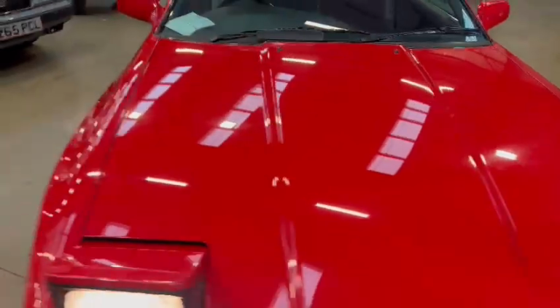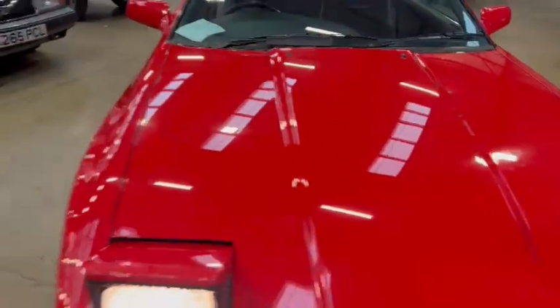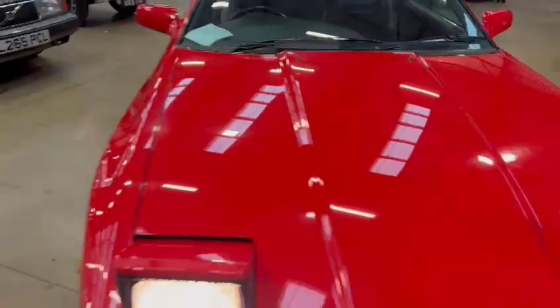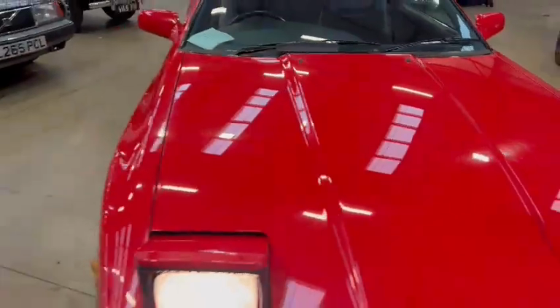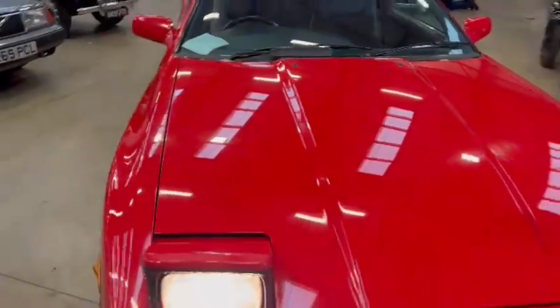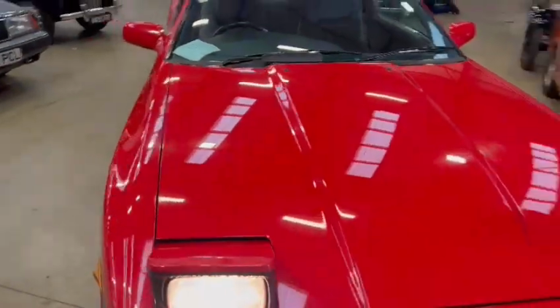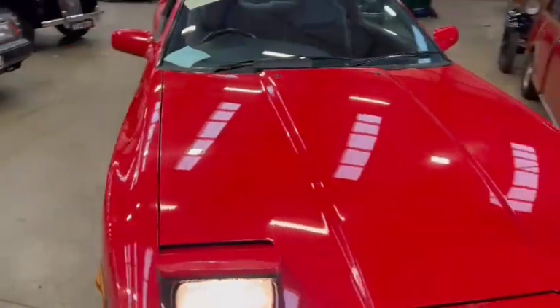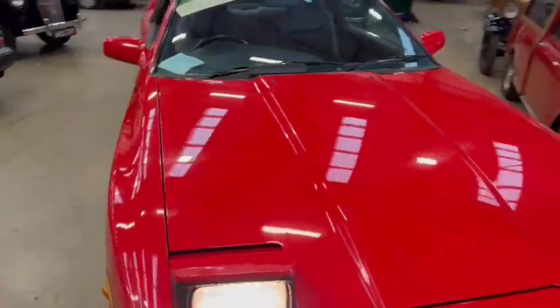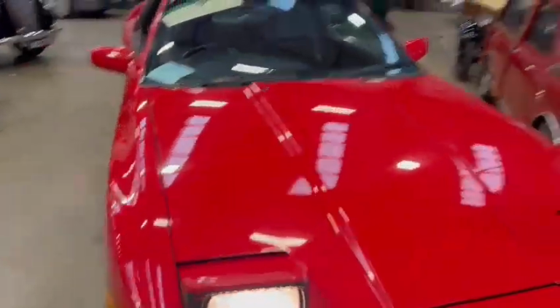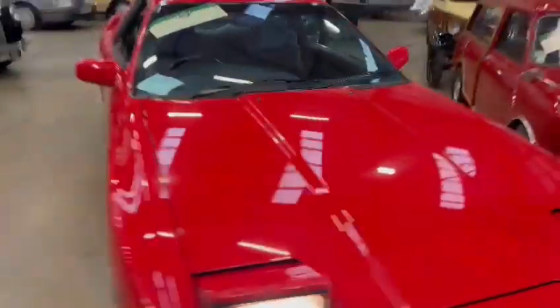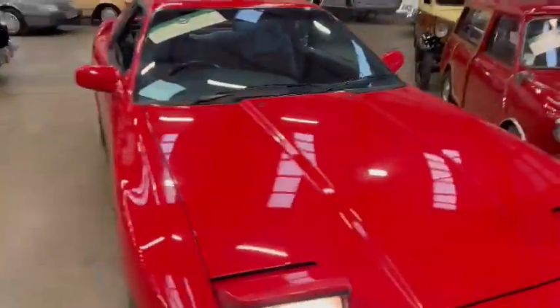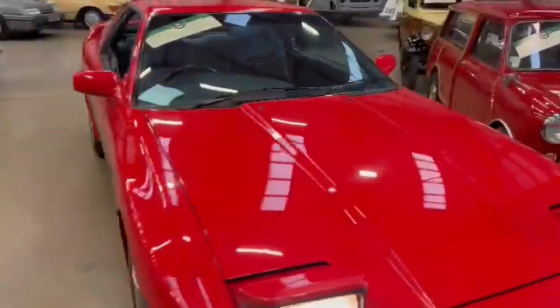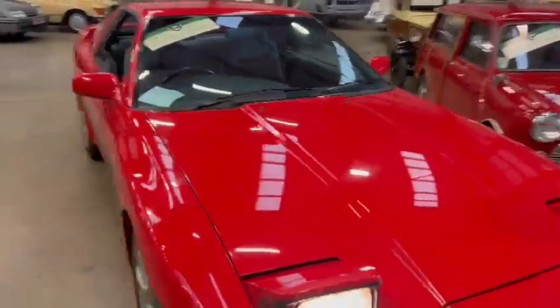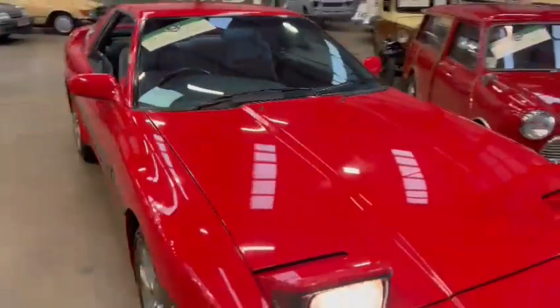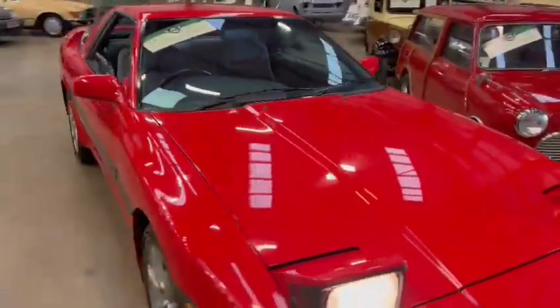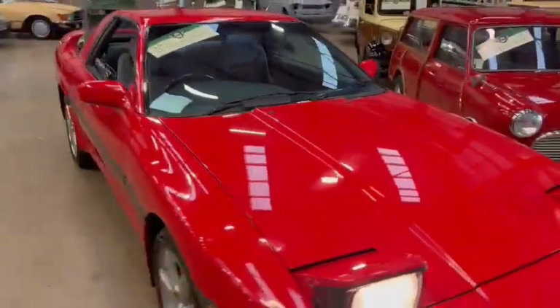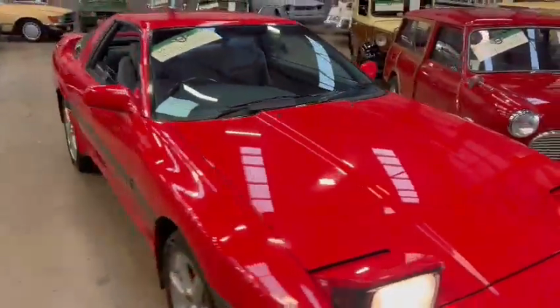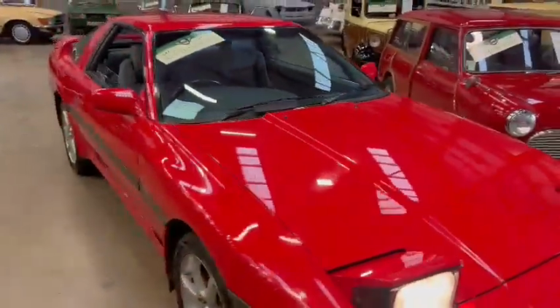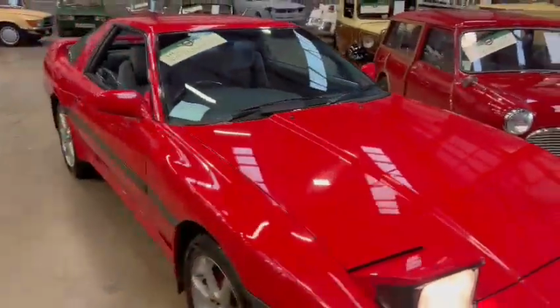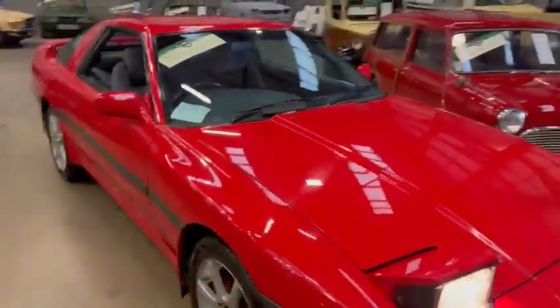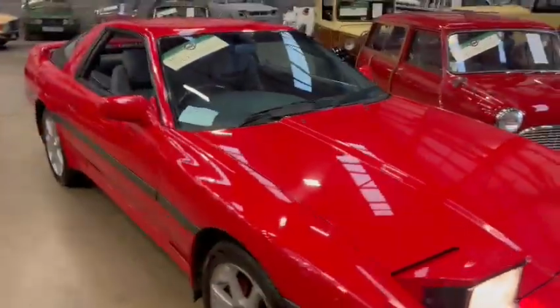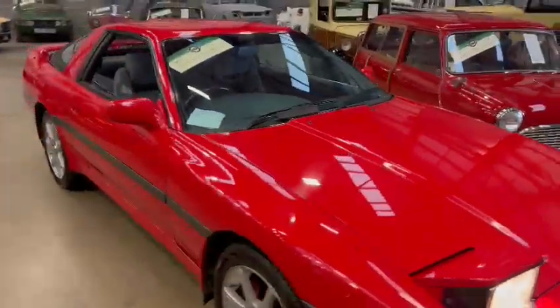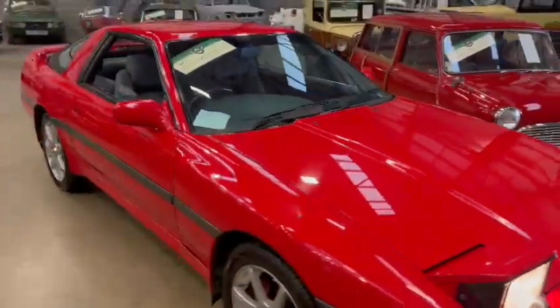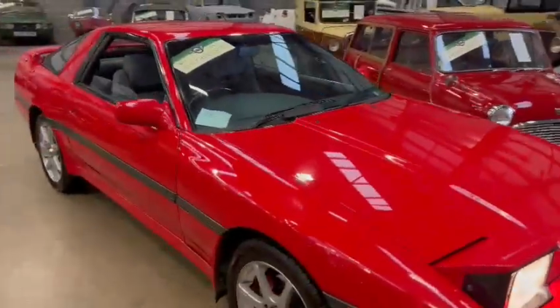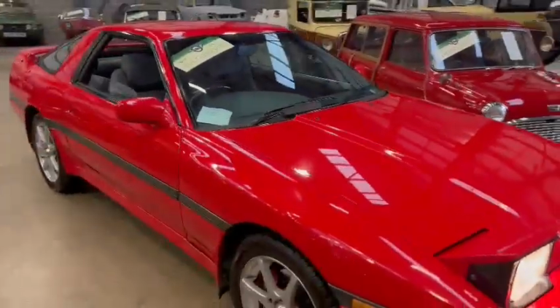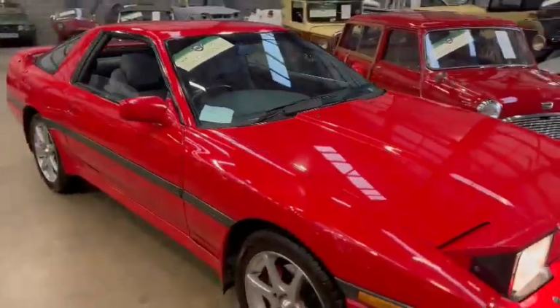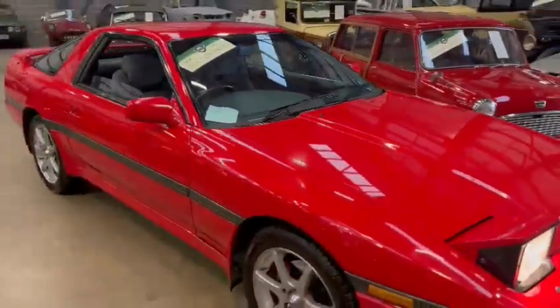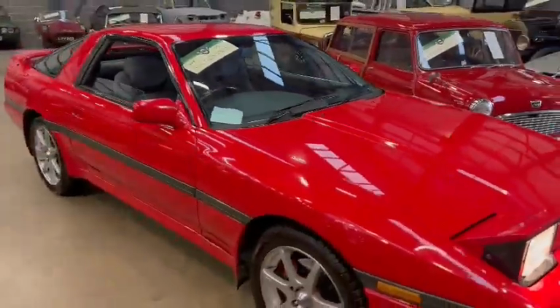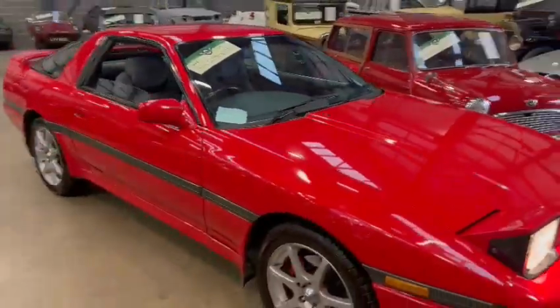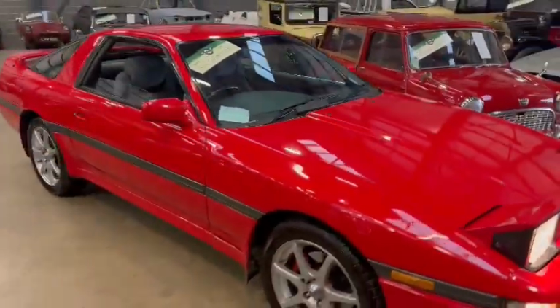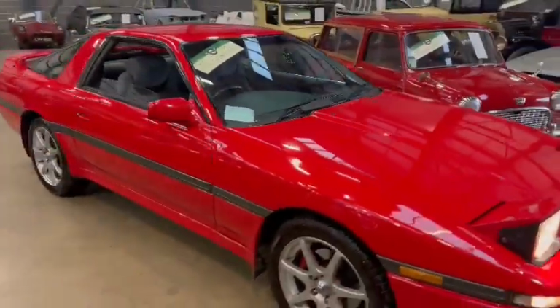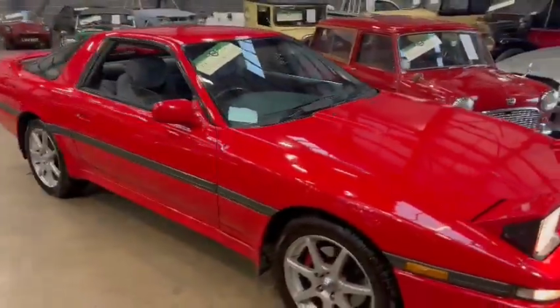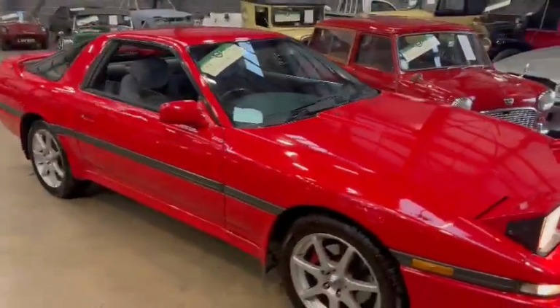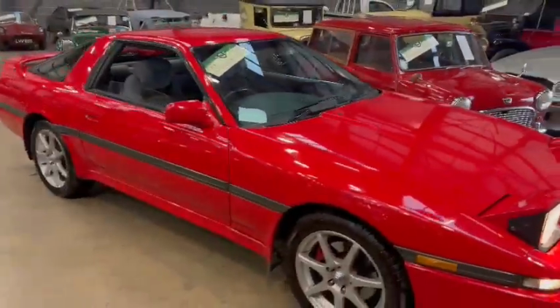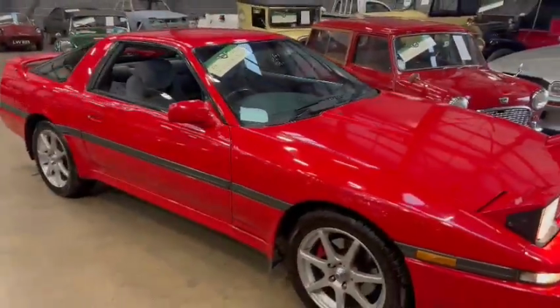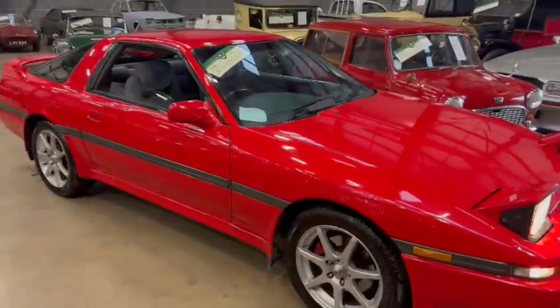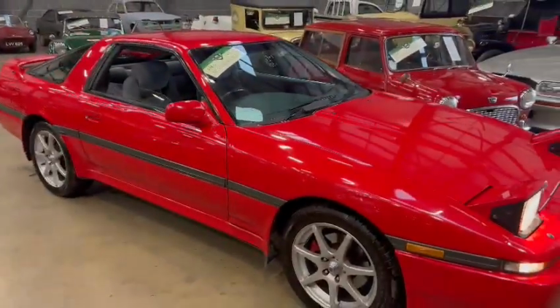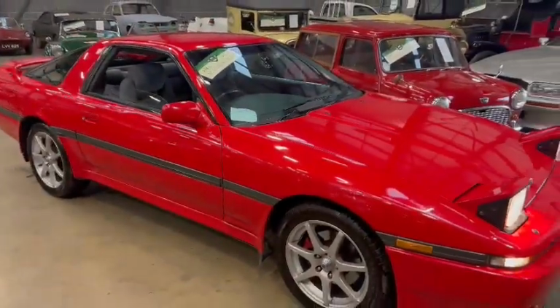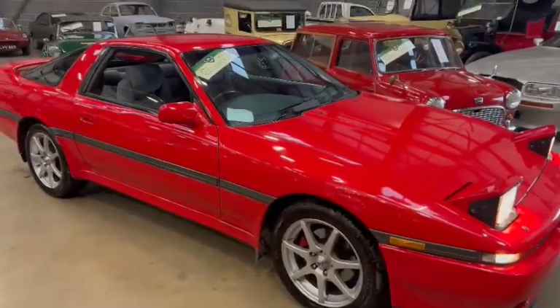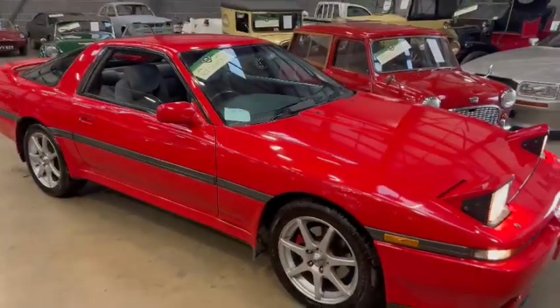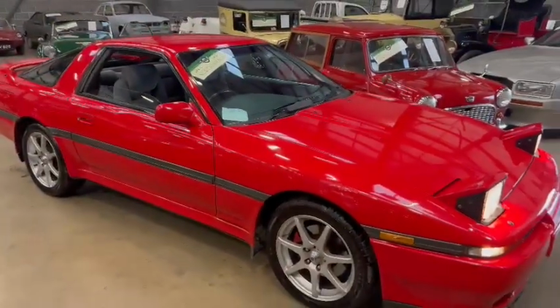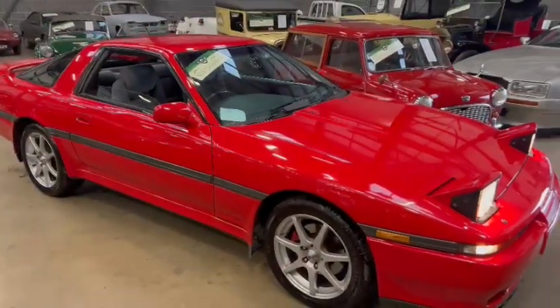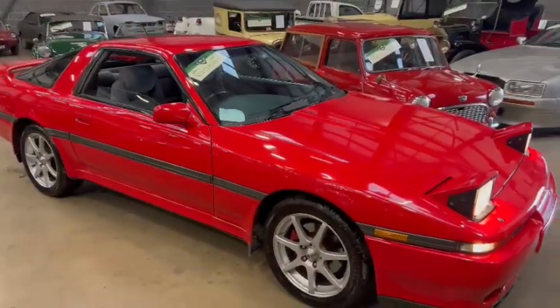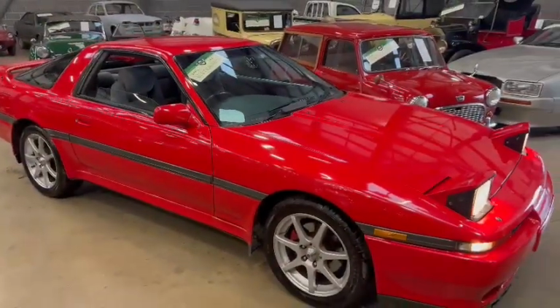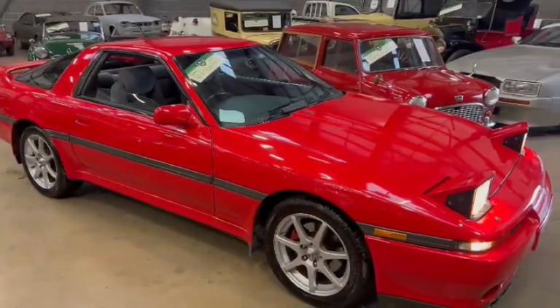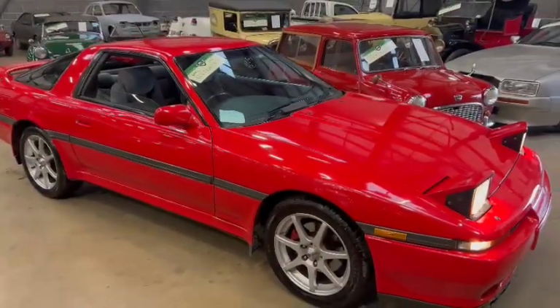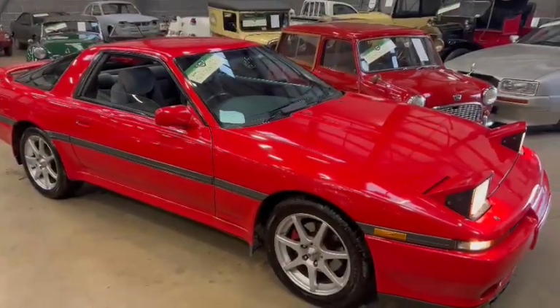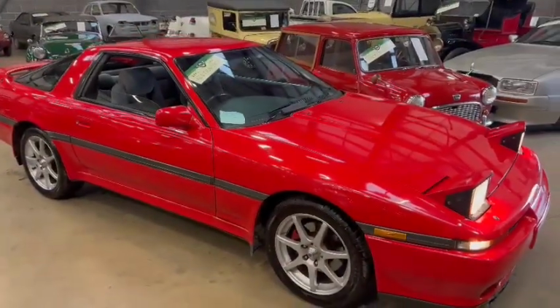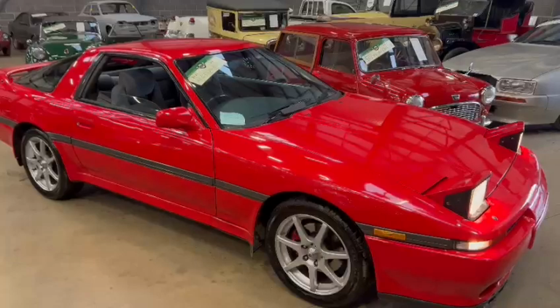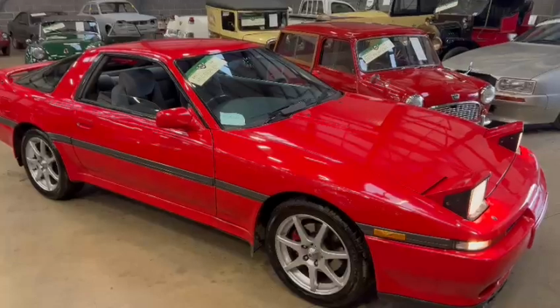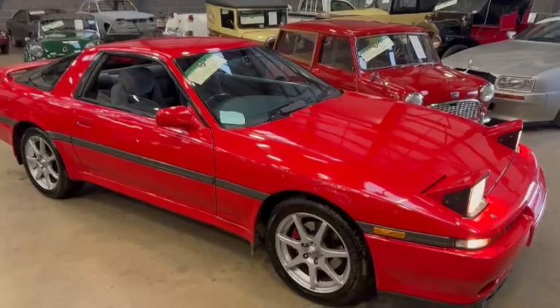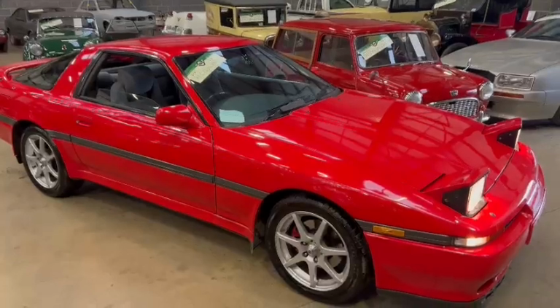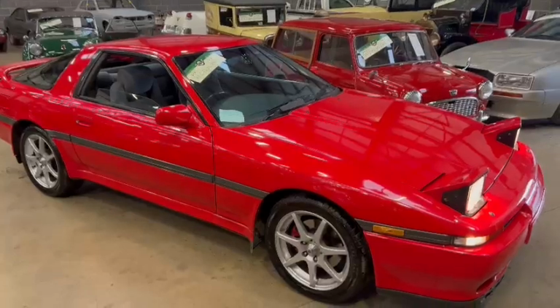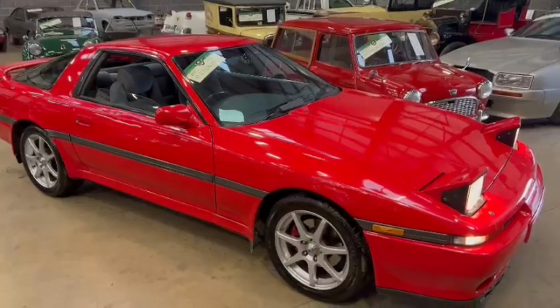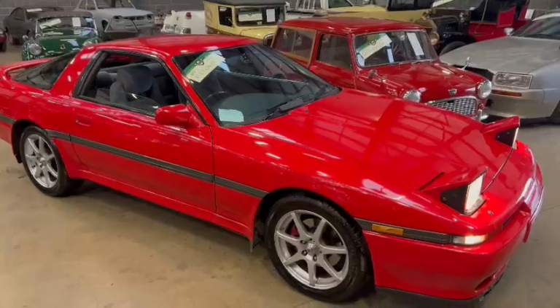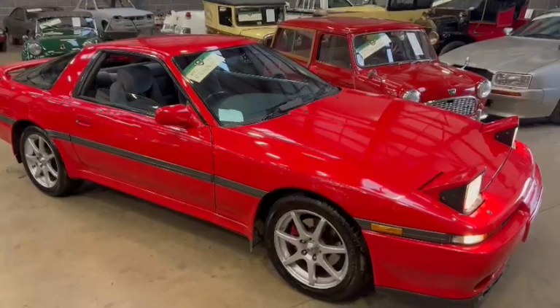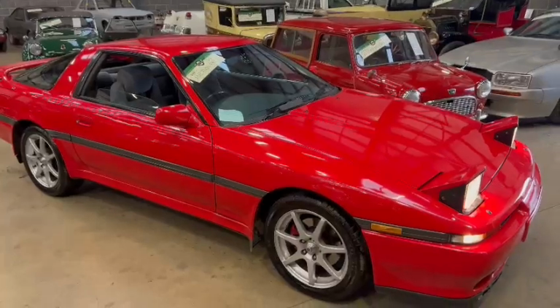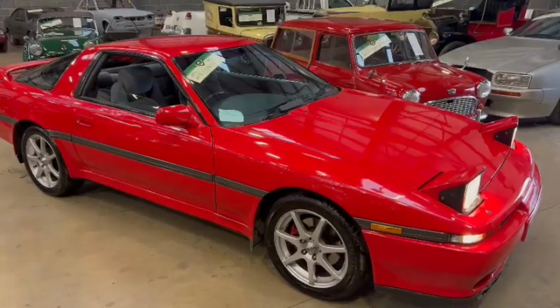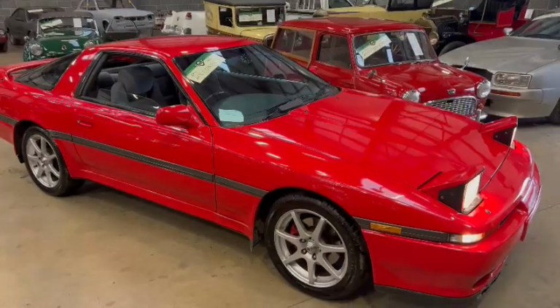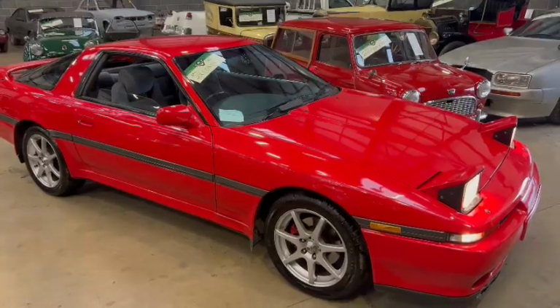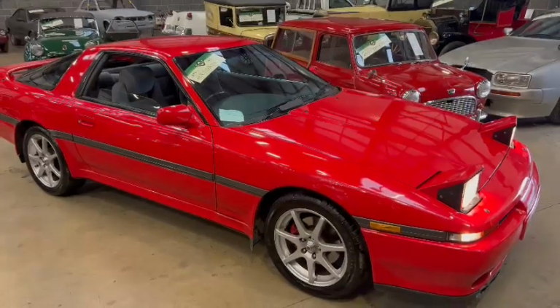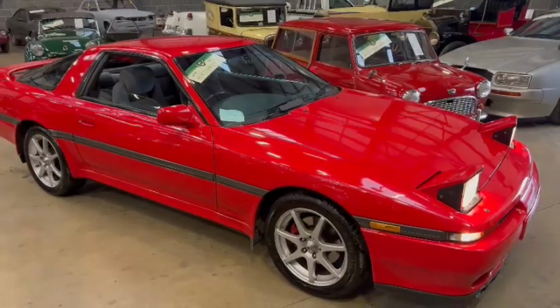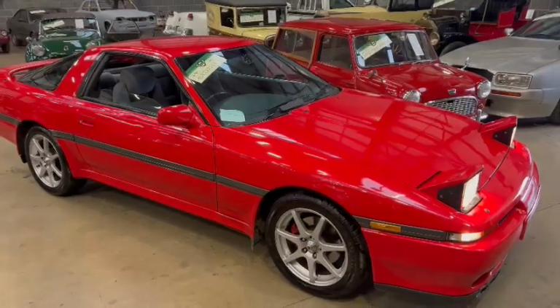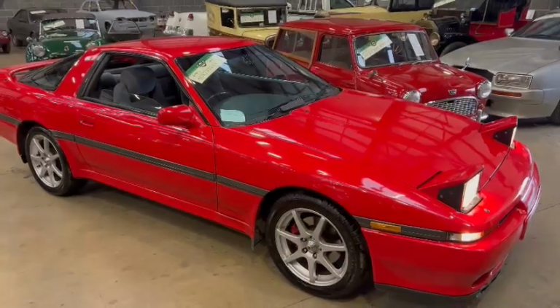There you go guys, that's the Toyota Supra down on display at Pickering. Please come down and have a look.